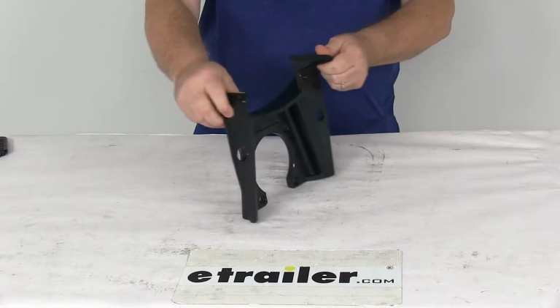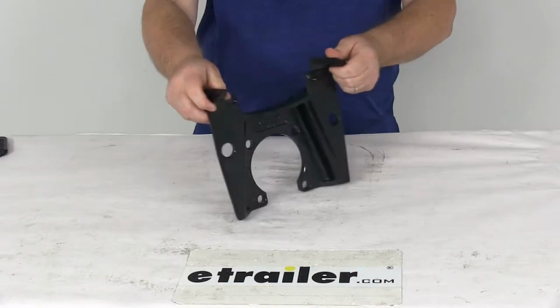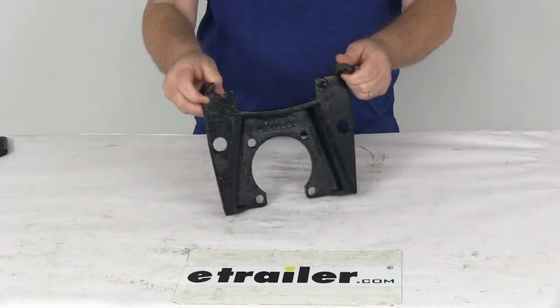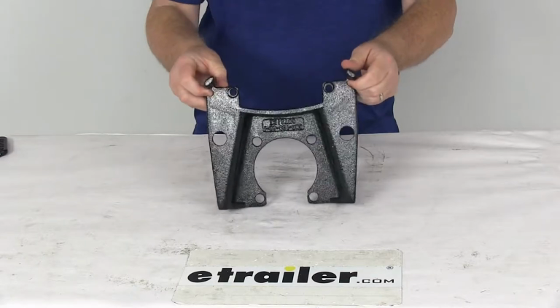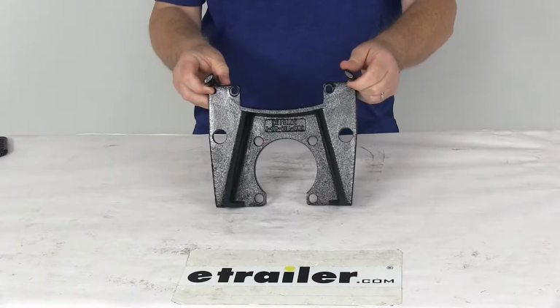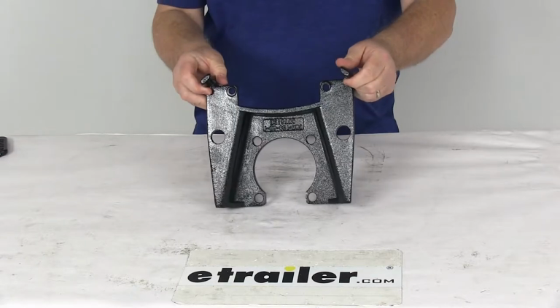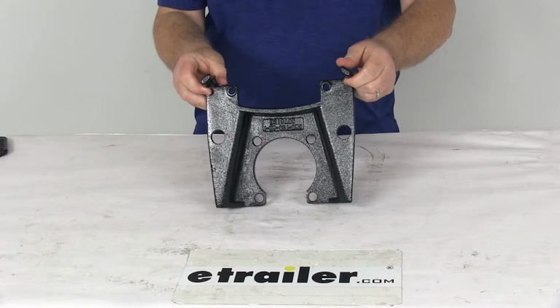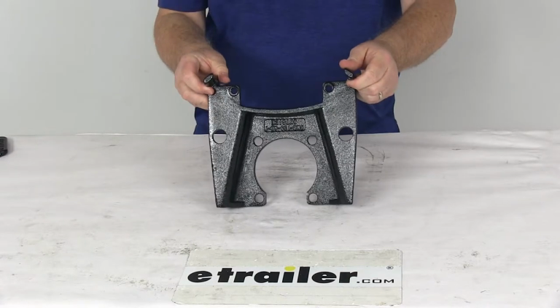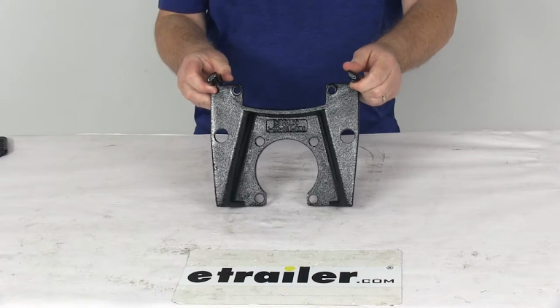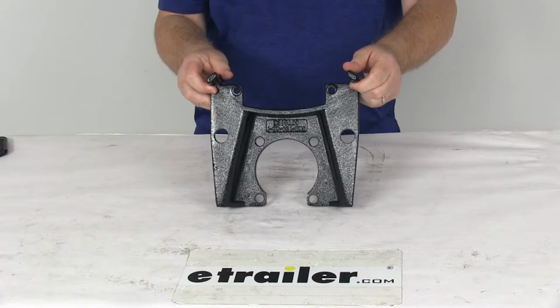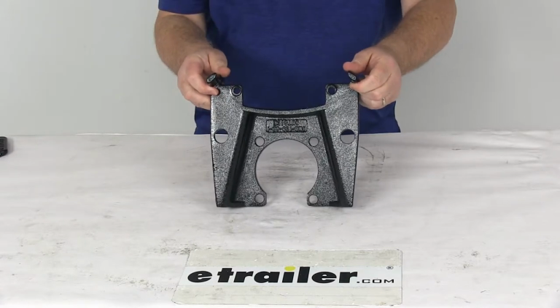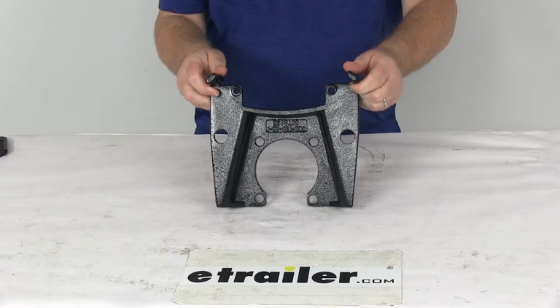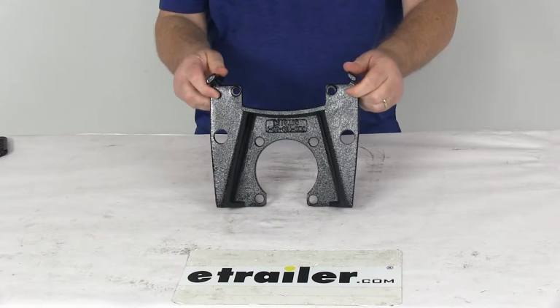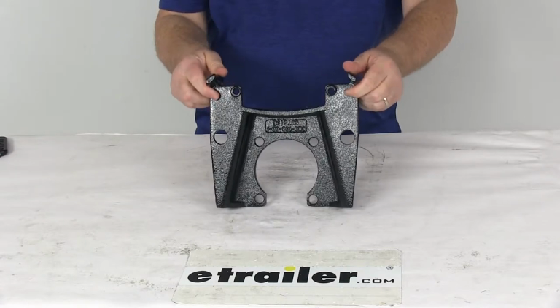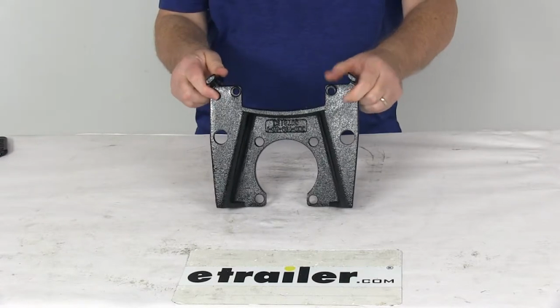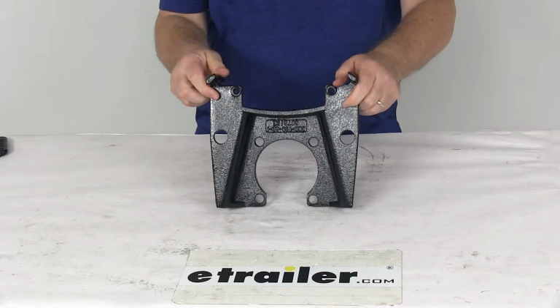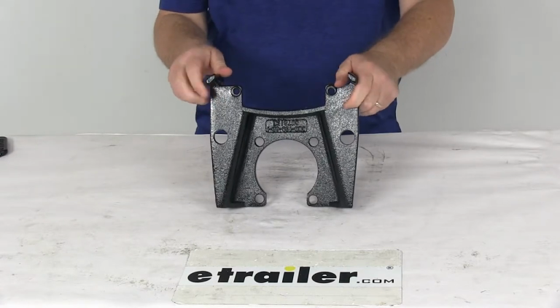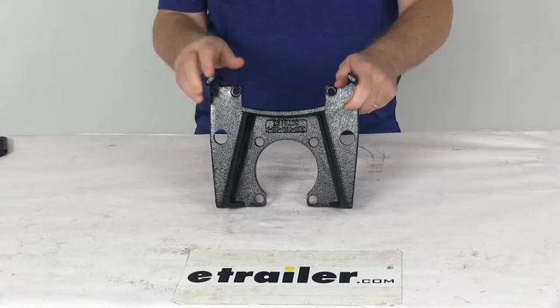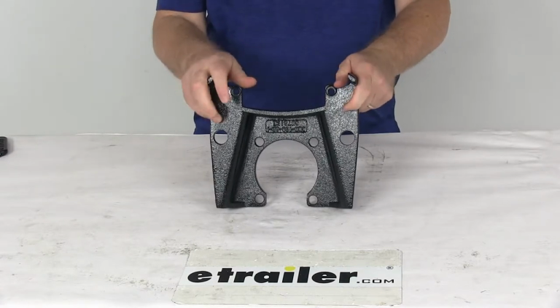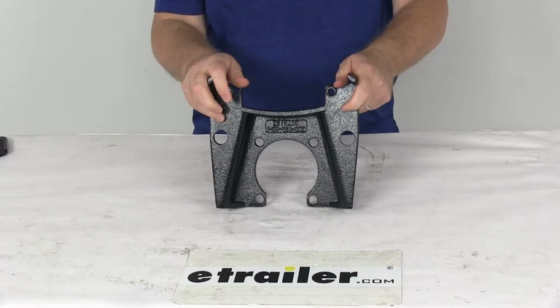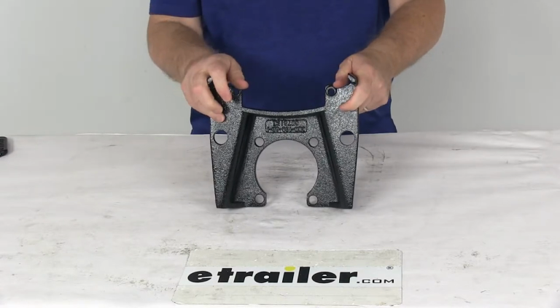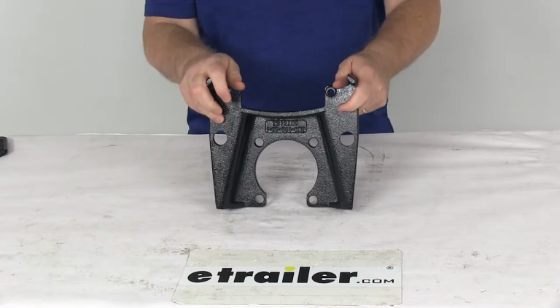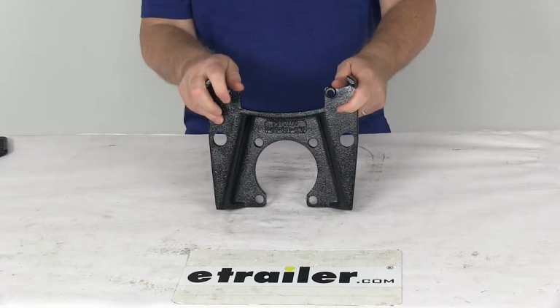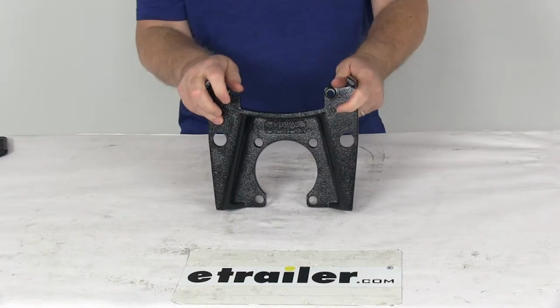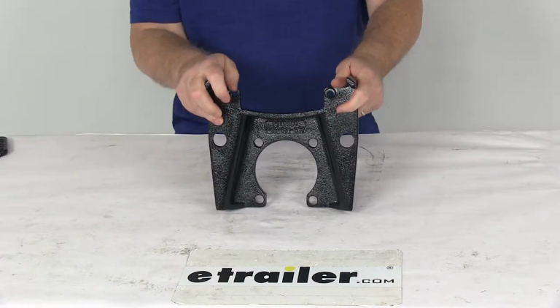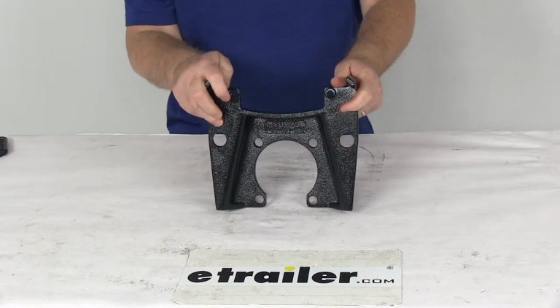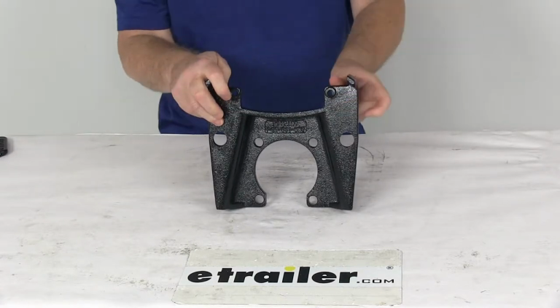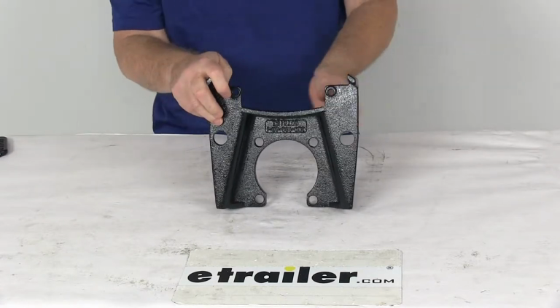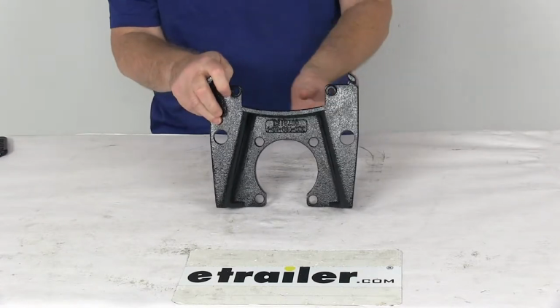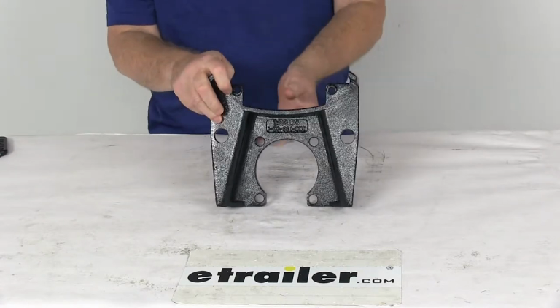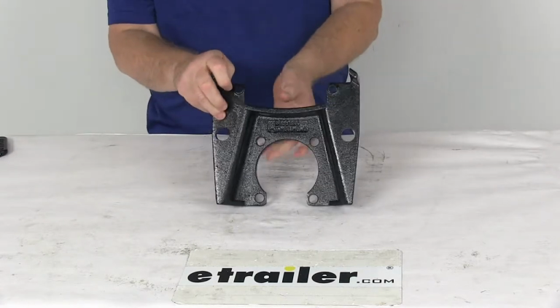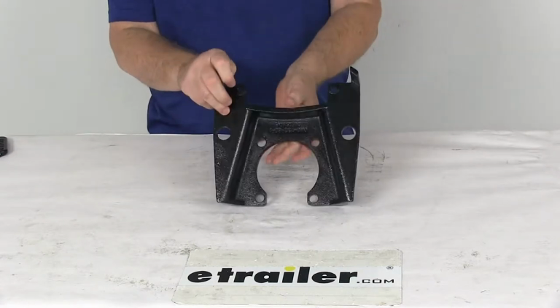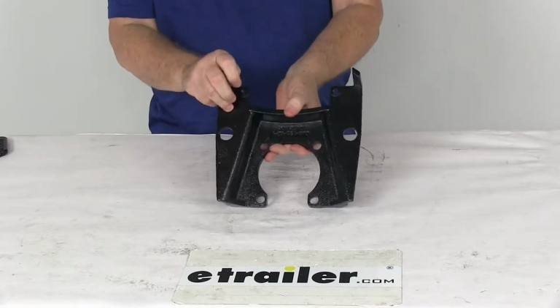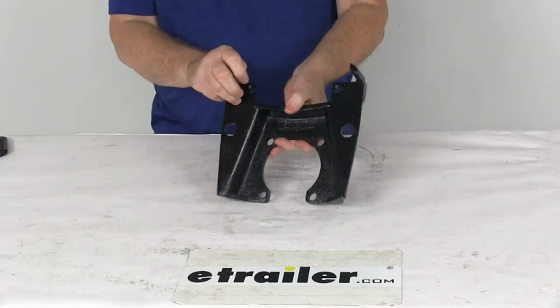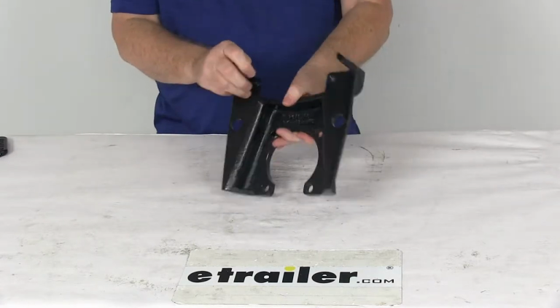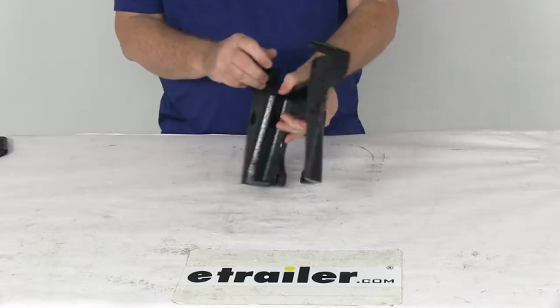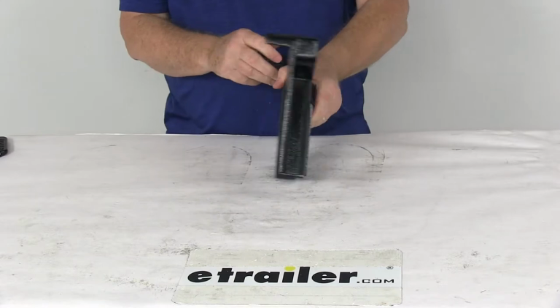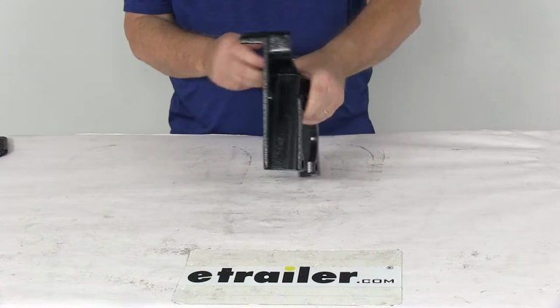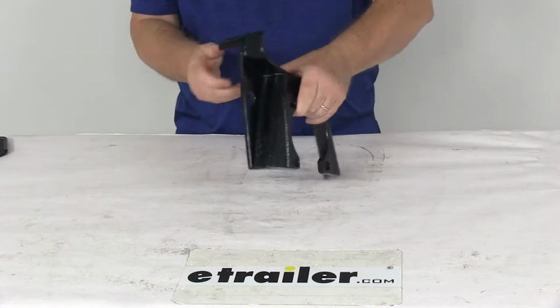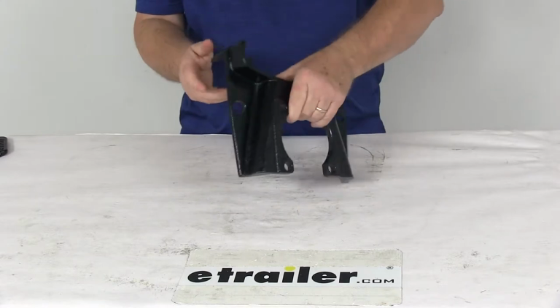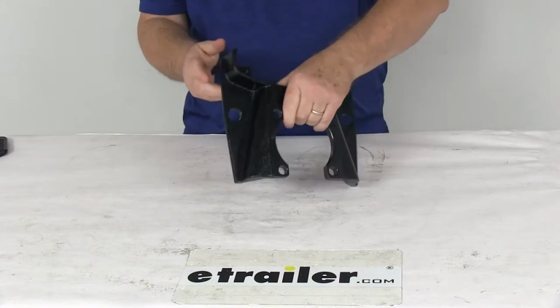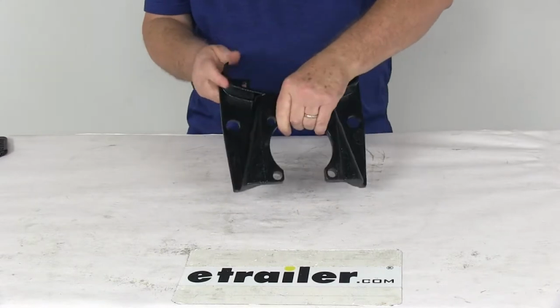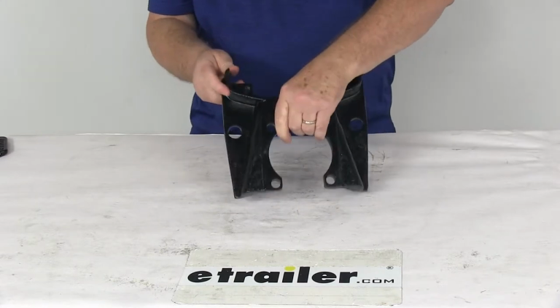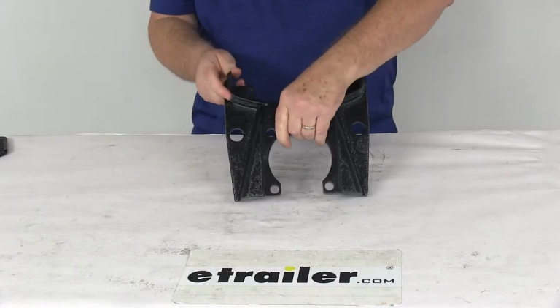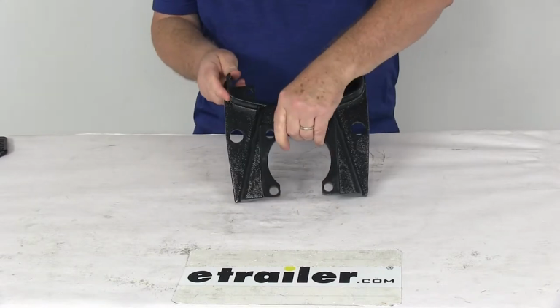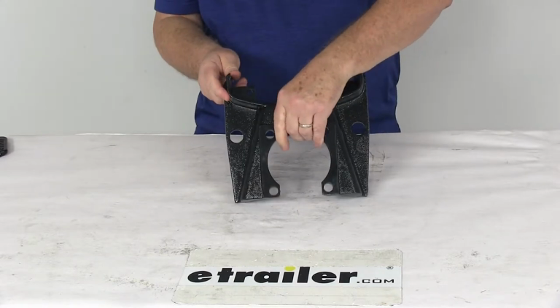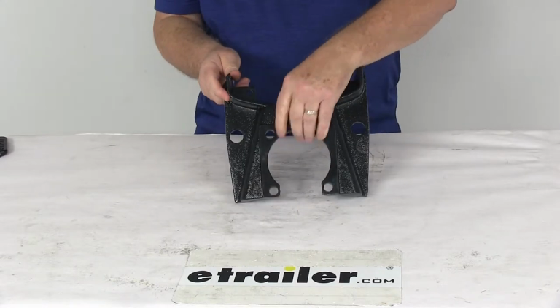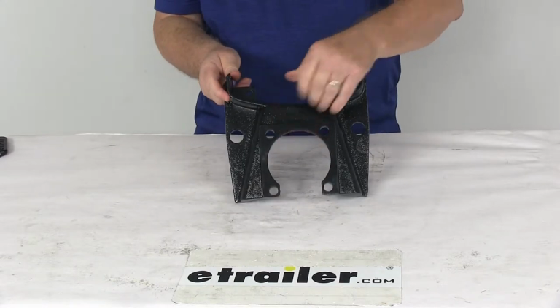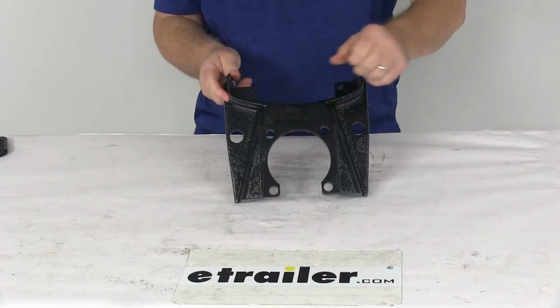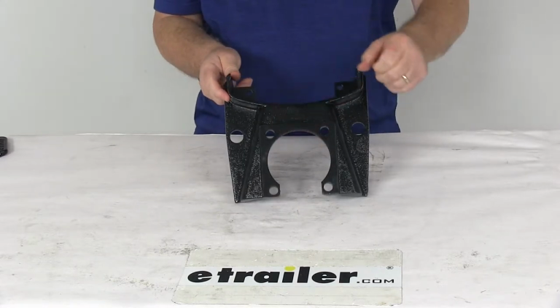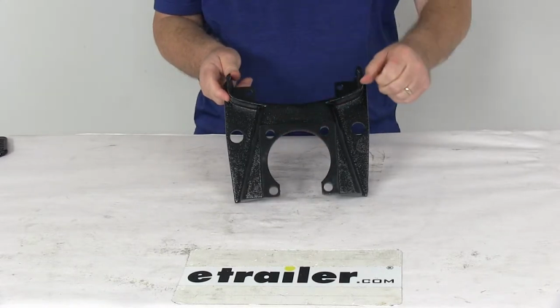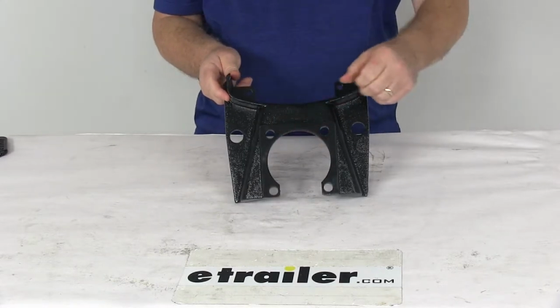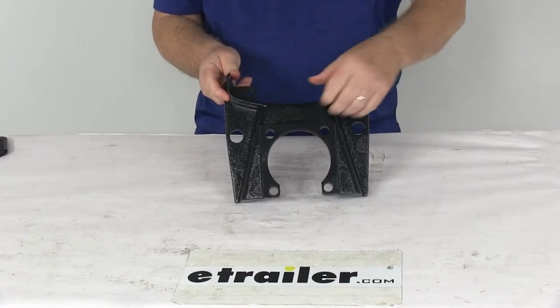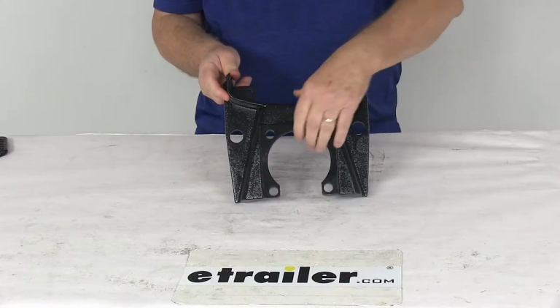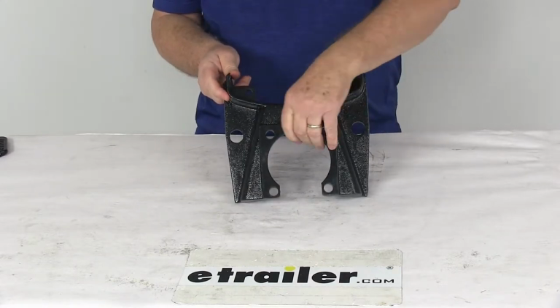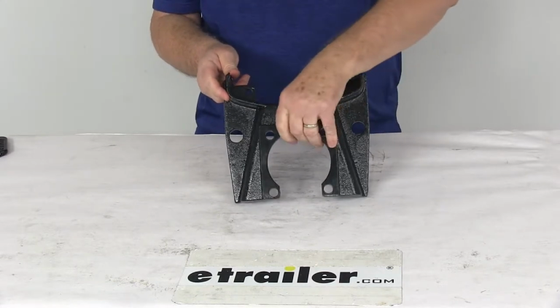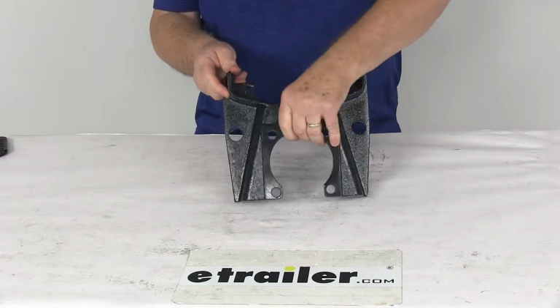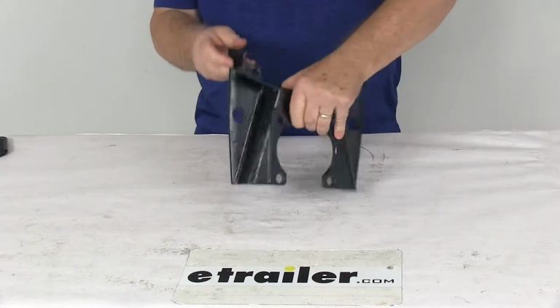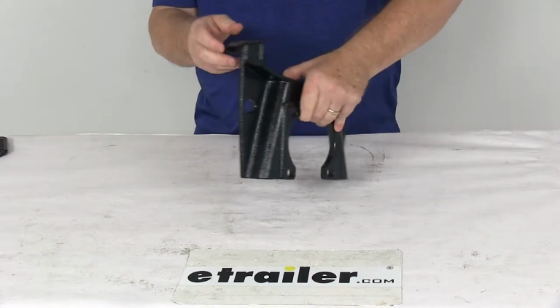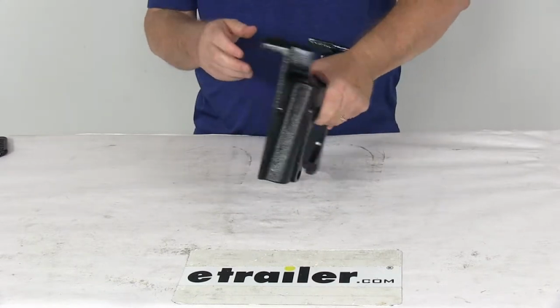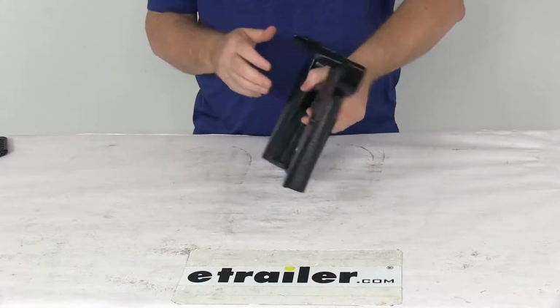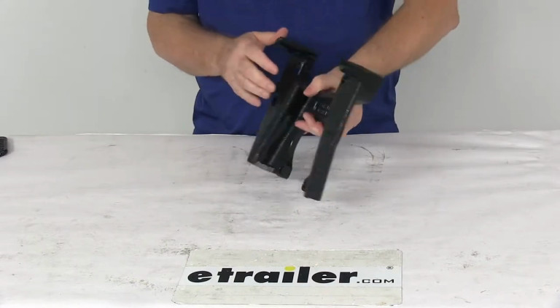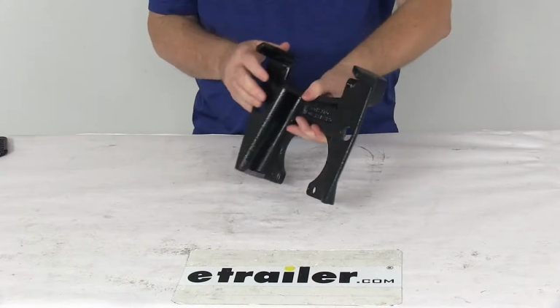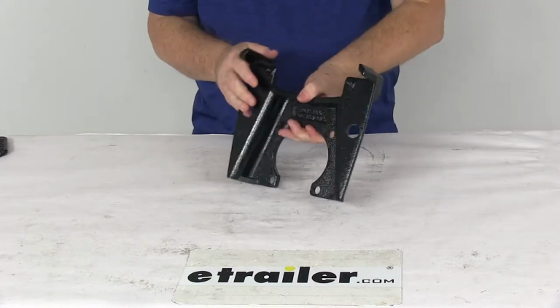This is a universal design, so it is designed to work with either left hand or right hand four bolt brake flanges. This part is made in the USA.